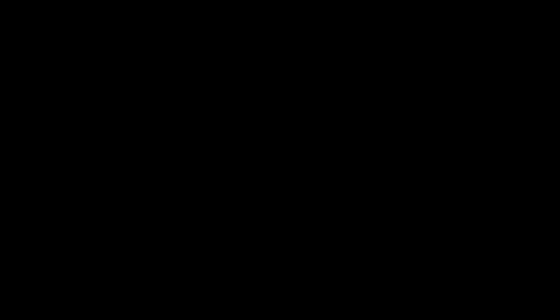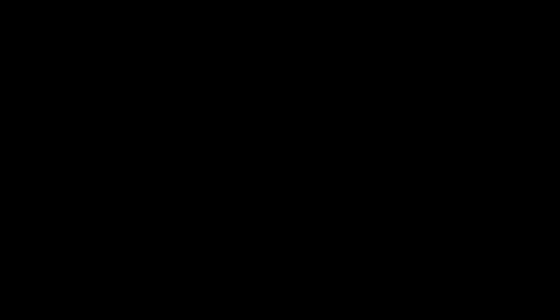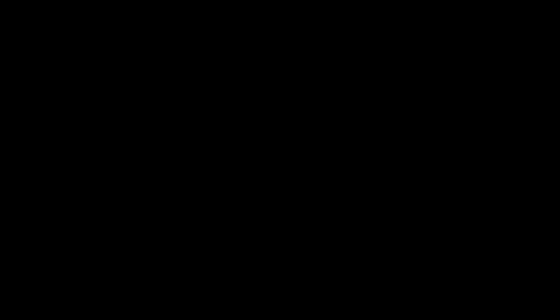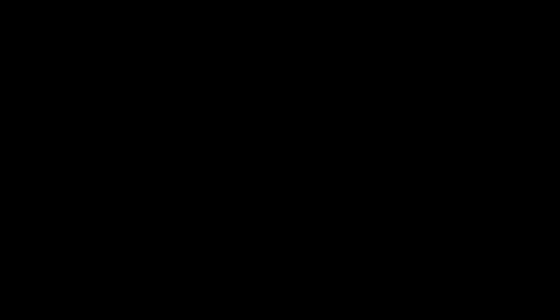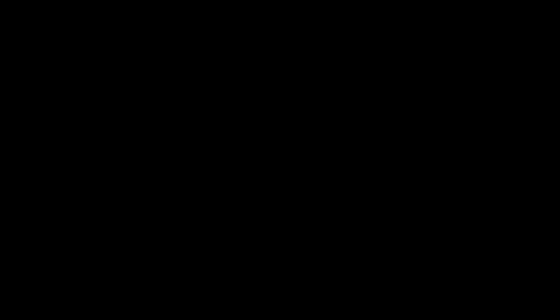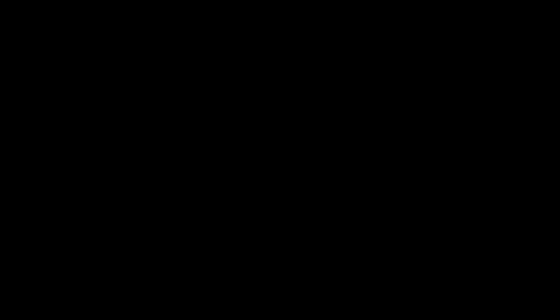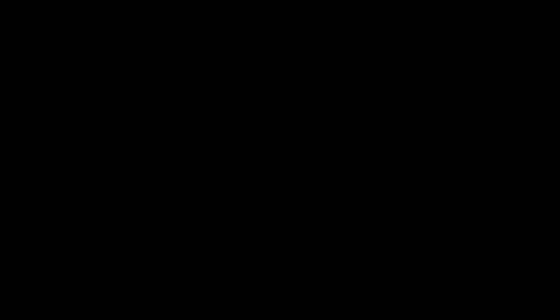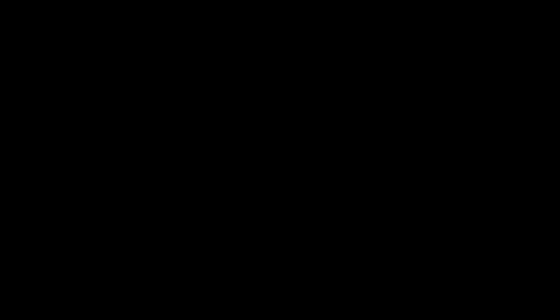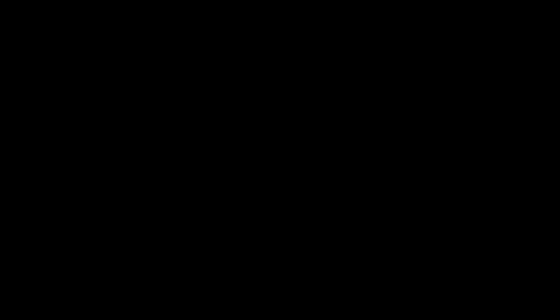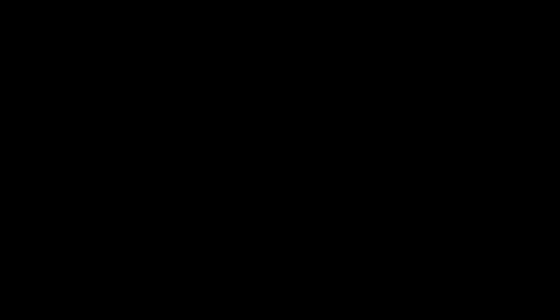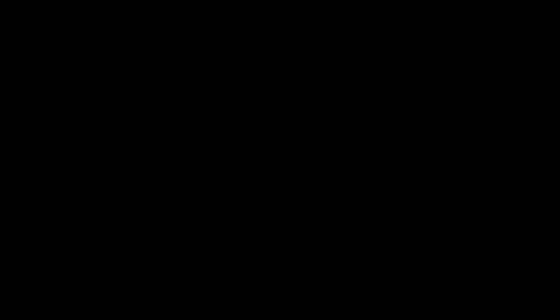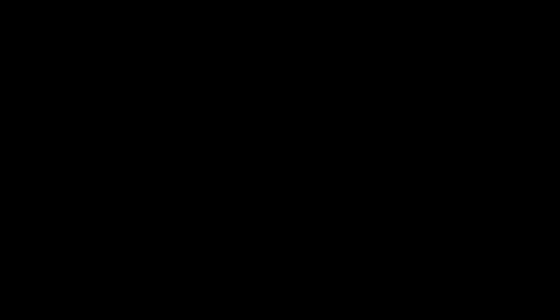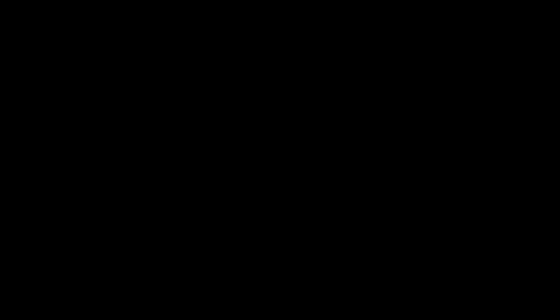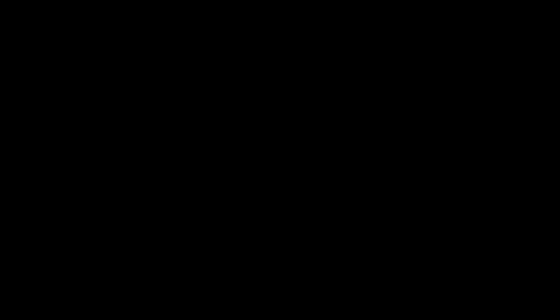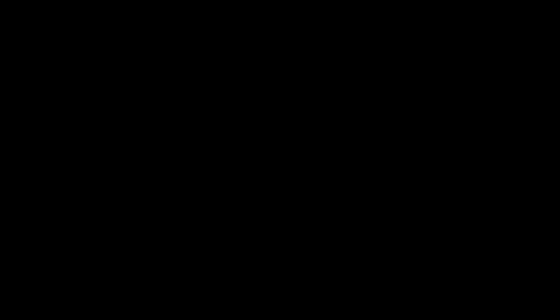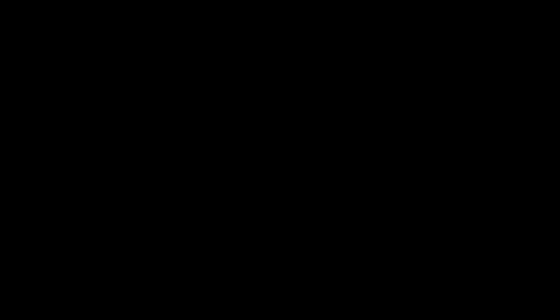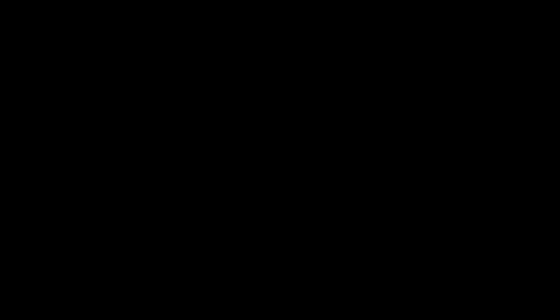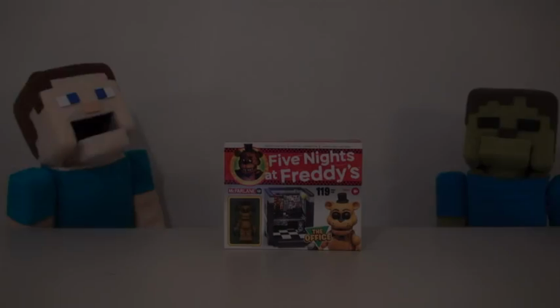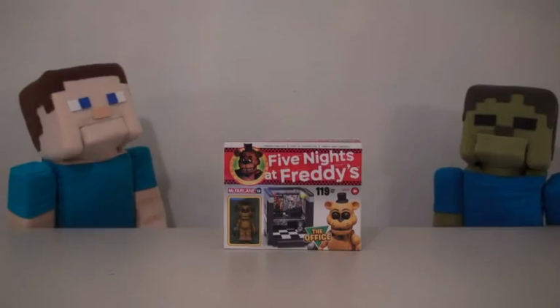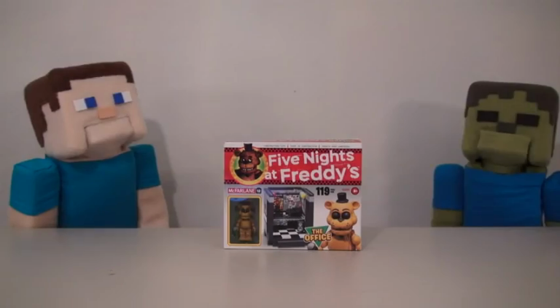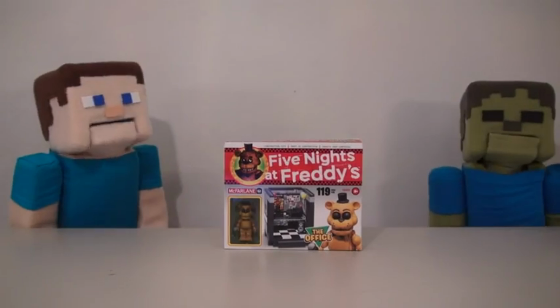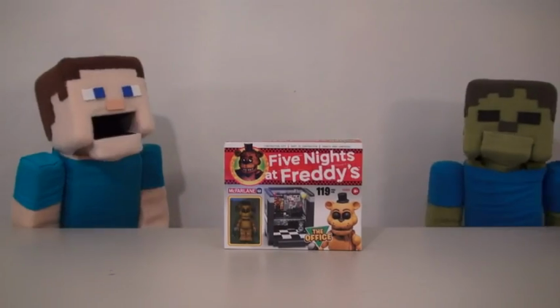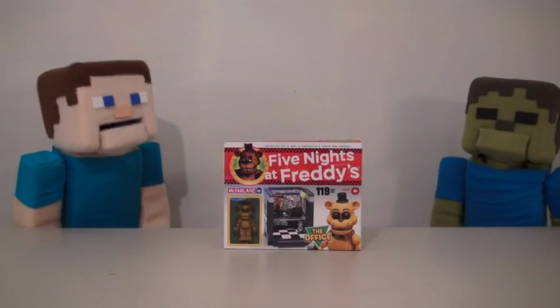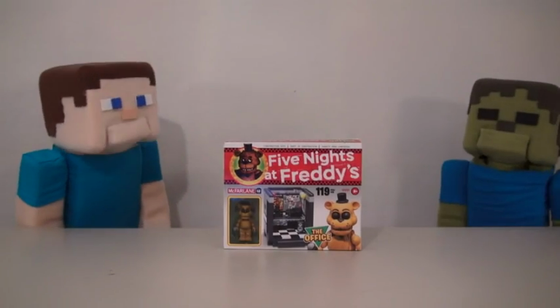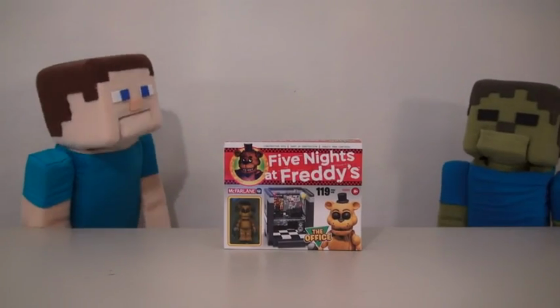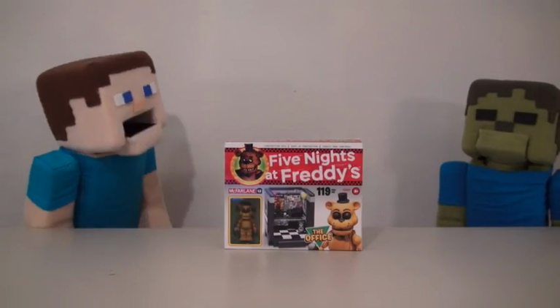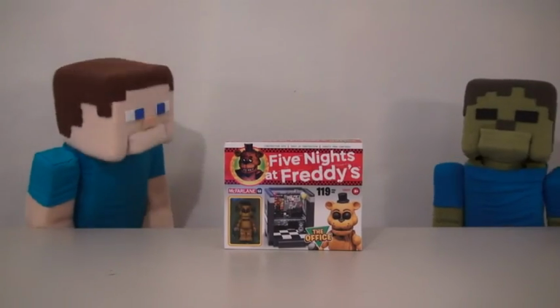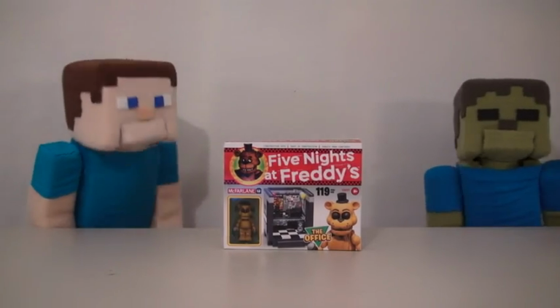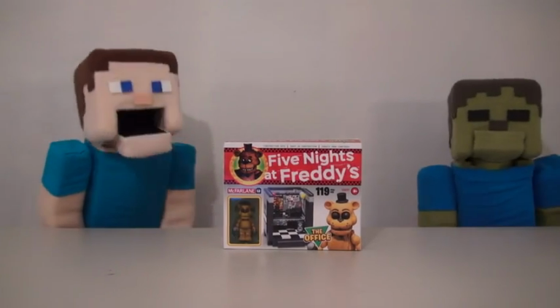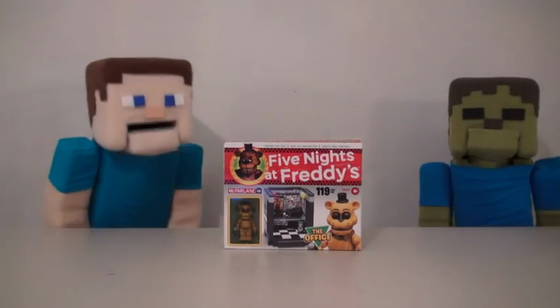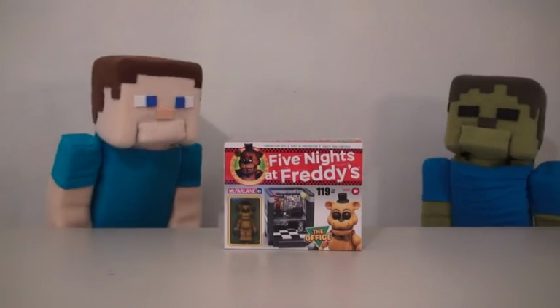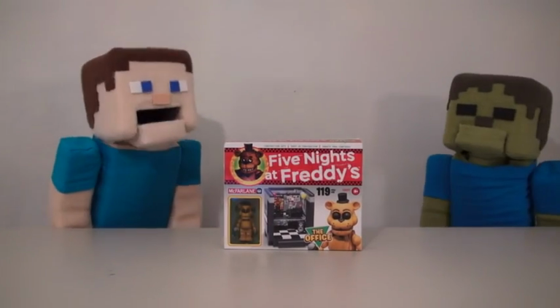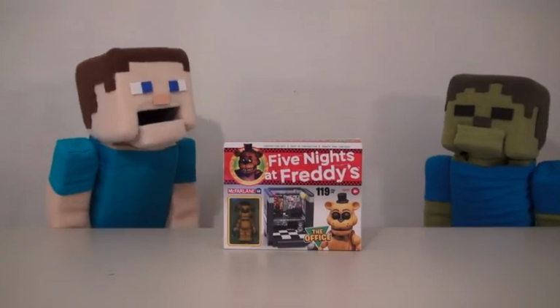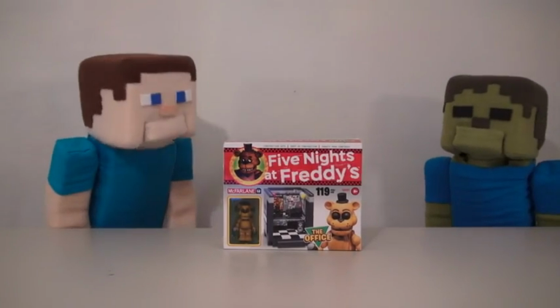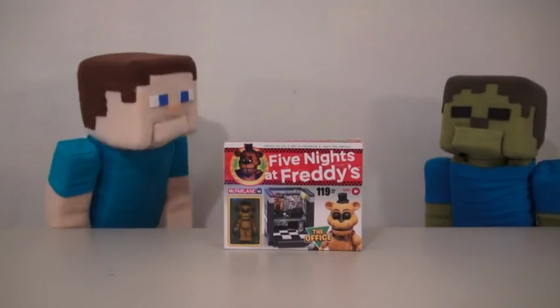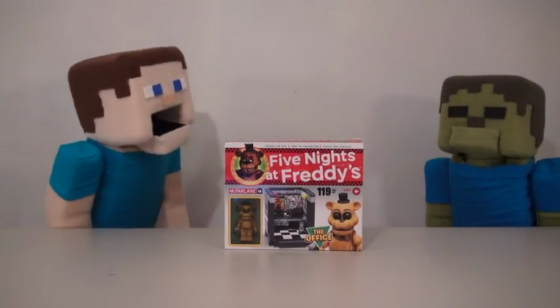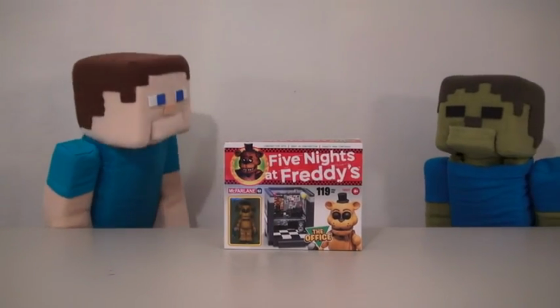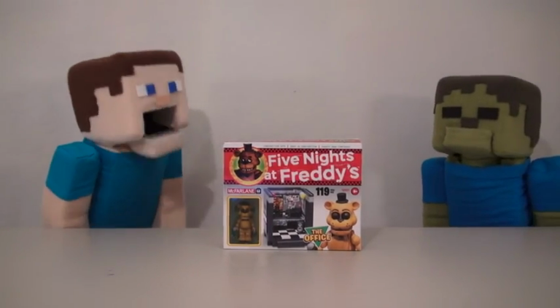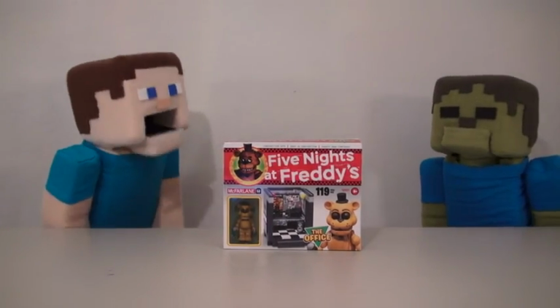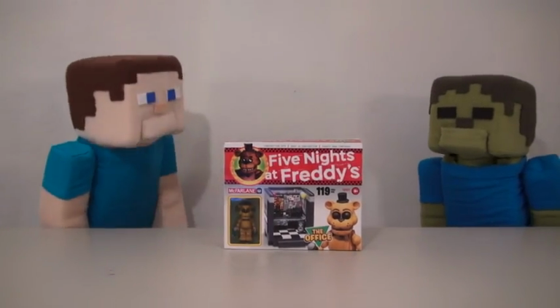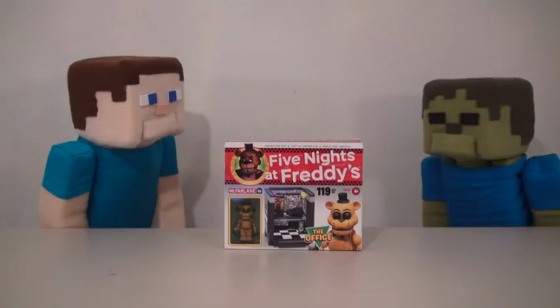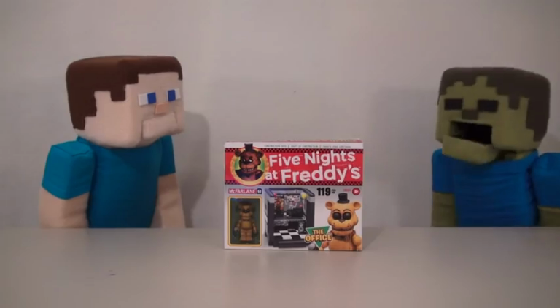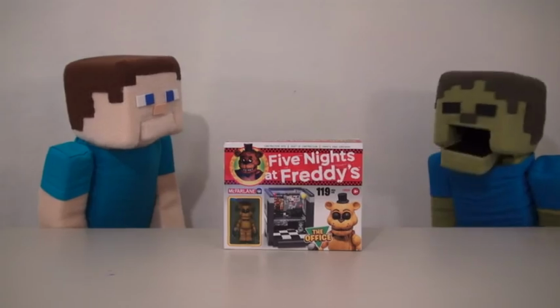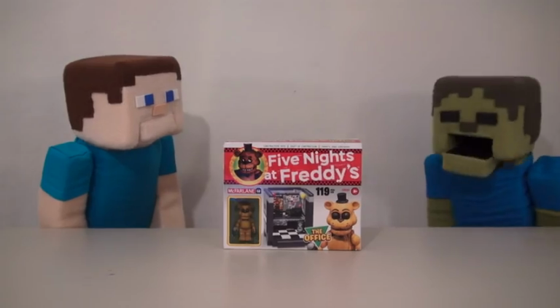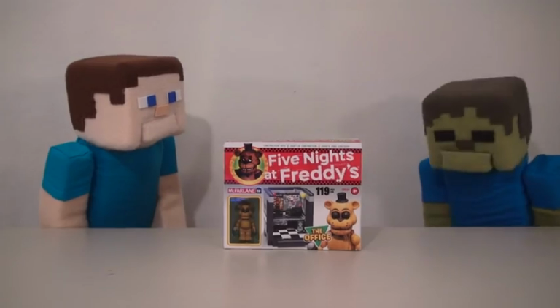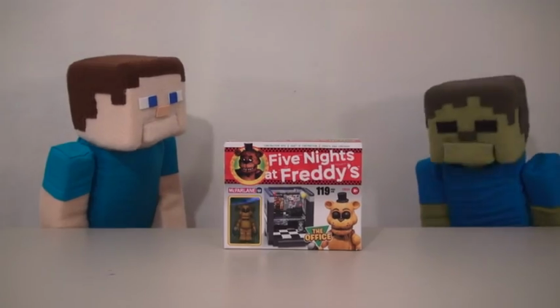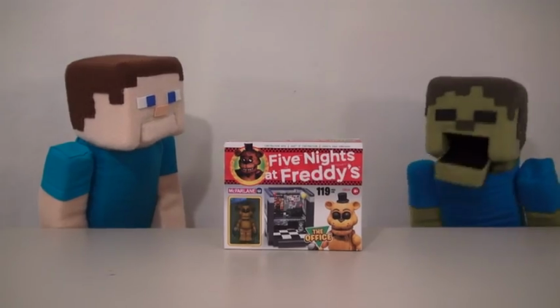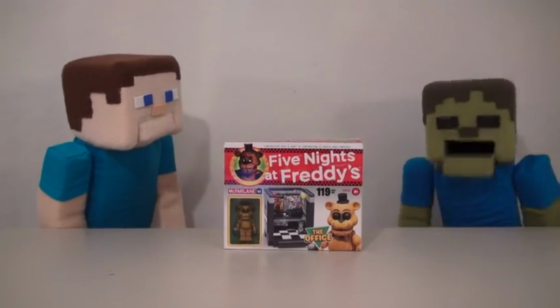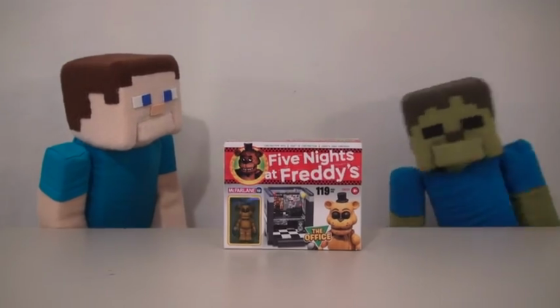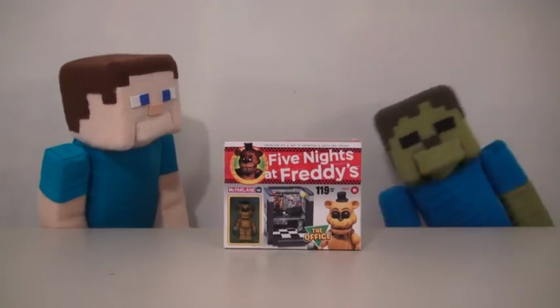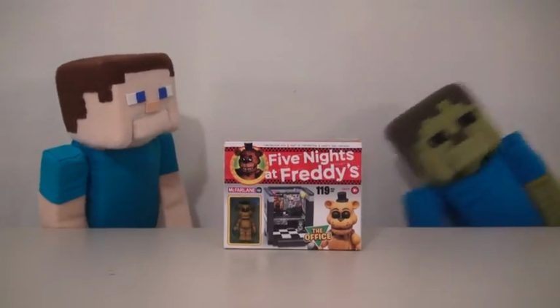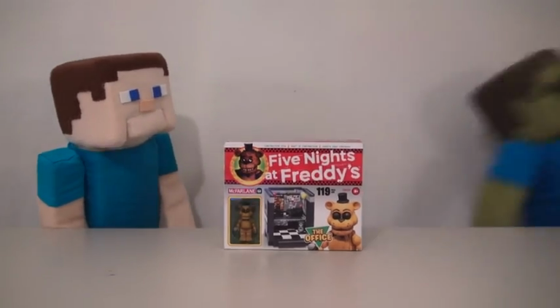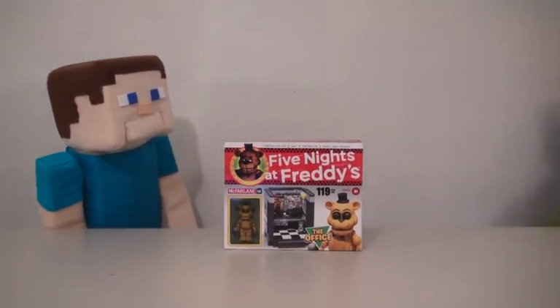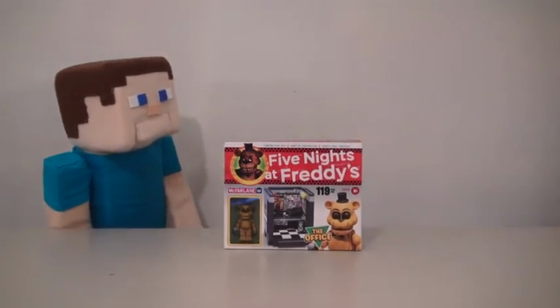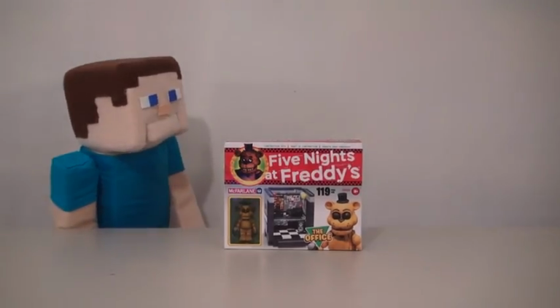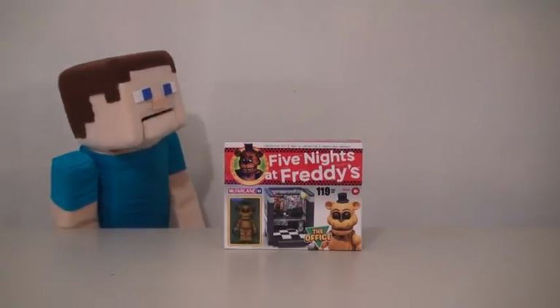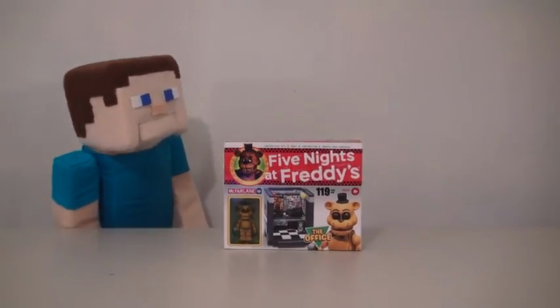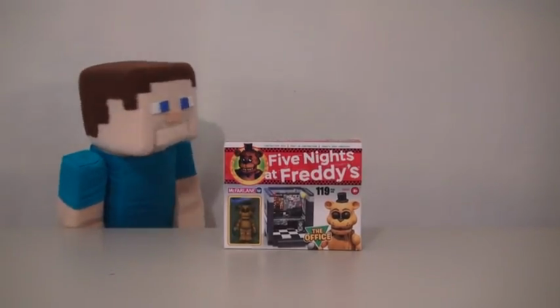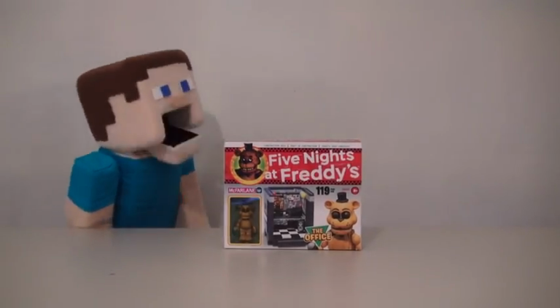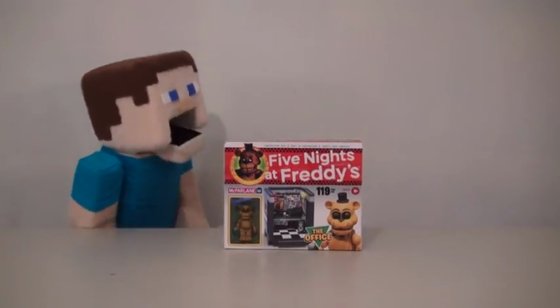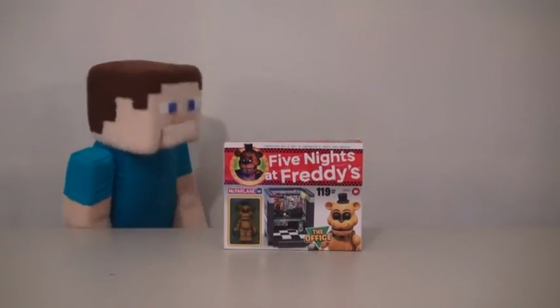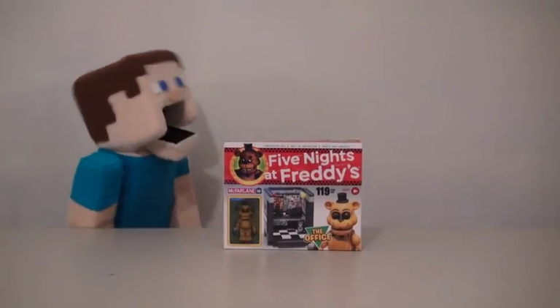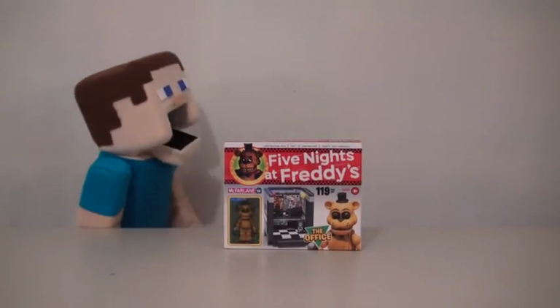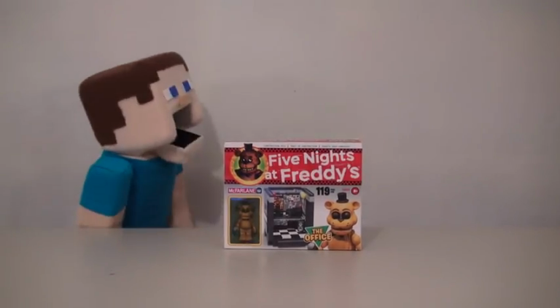What happened to the lights? Oh, well, there we go! Haha! Evil! Oh Zabby Steve!